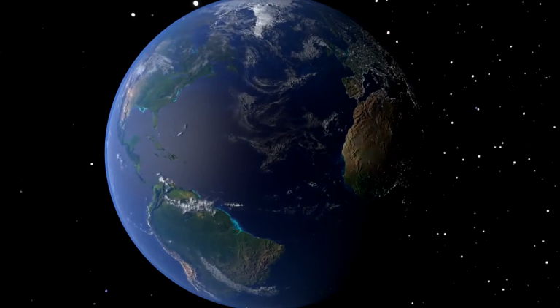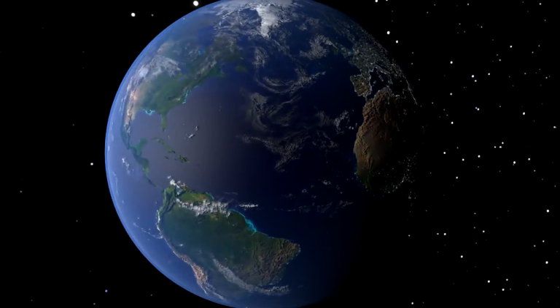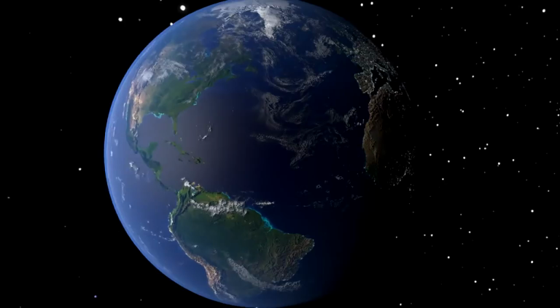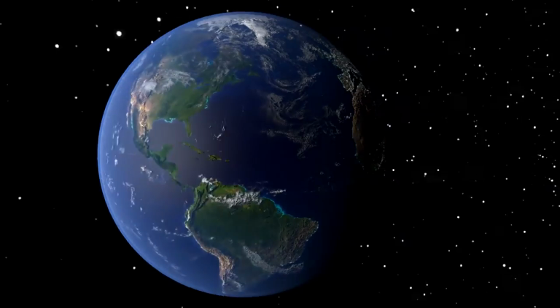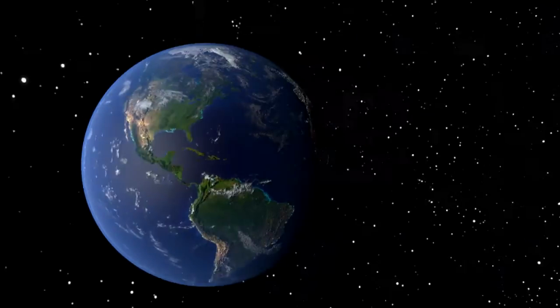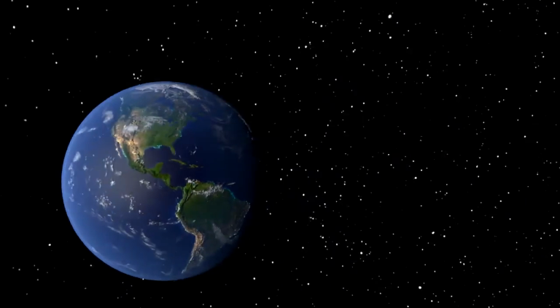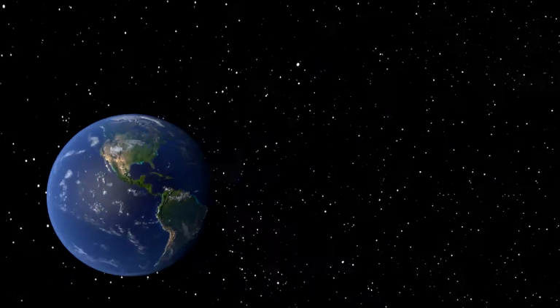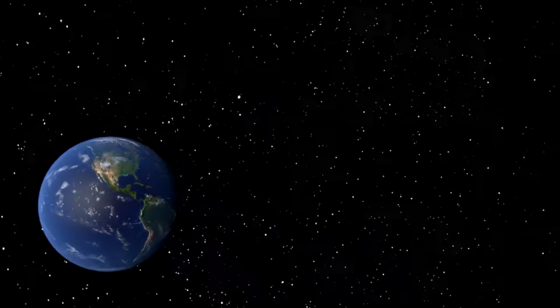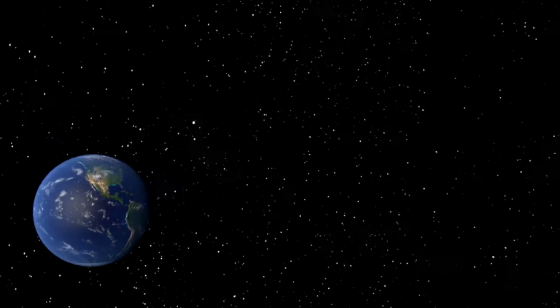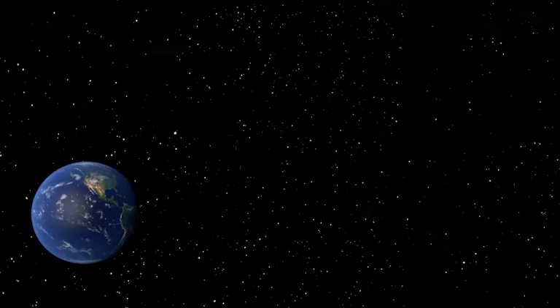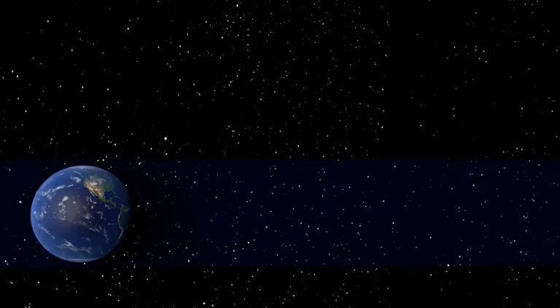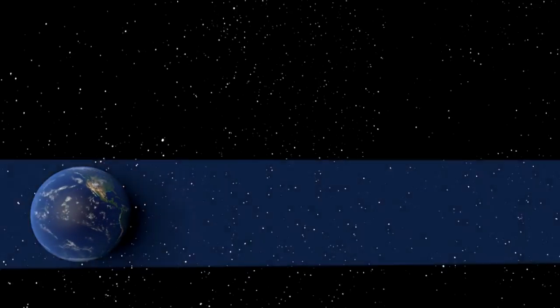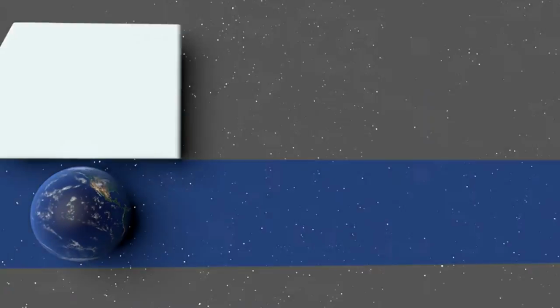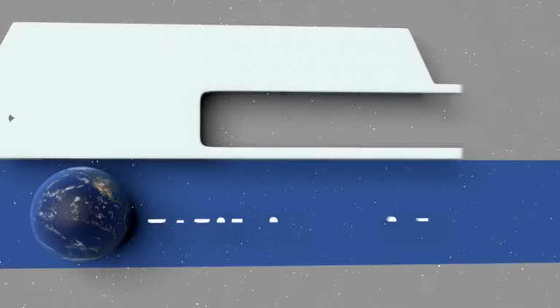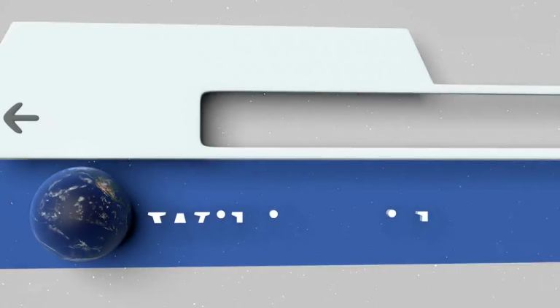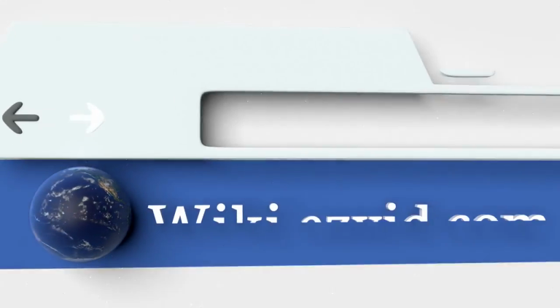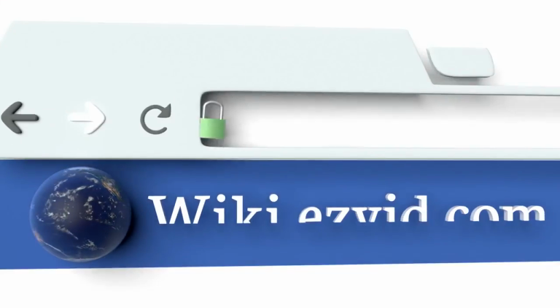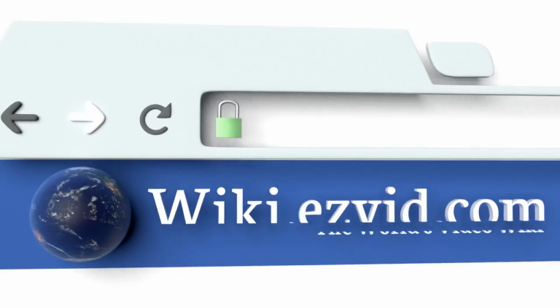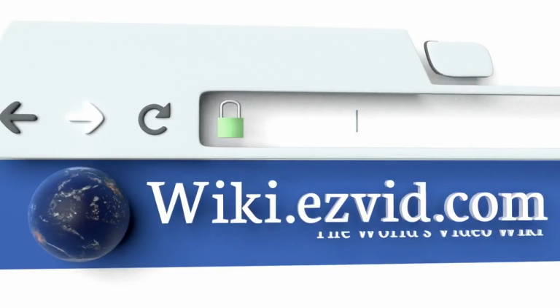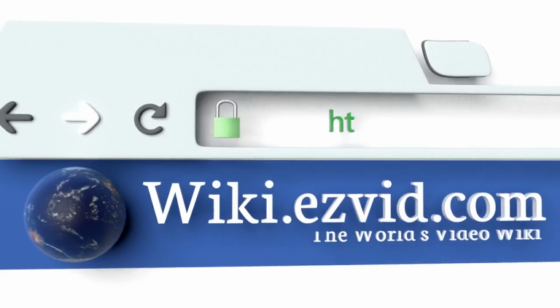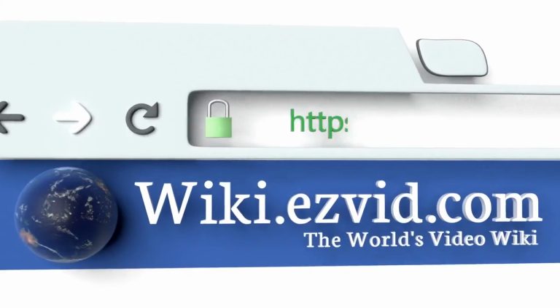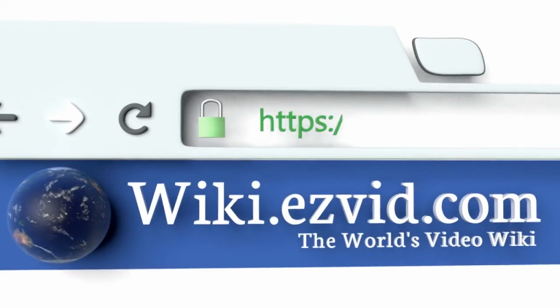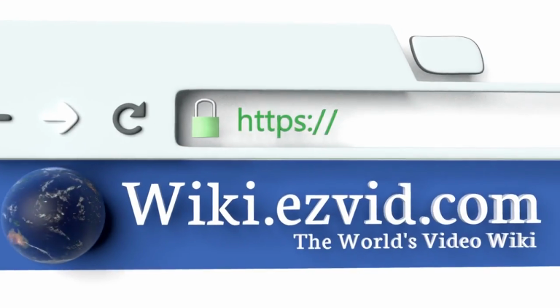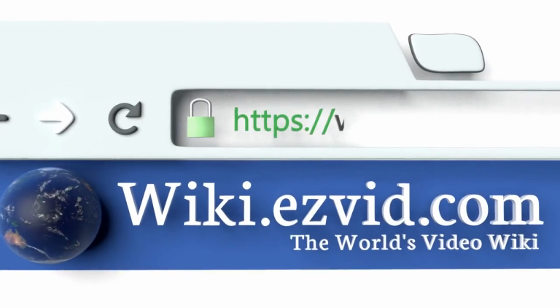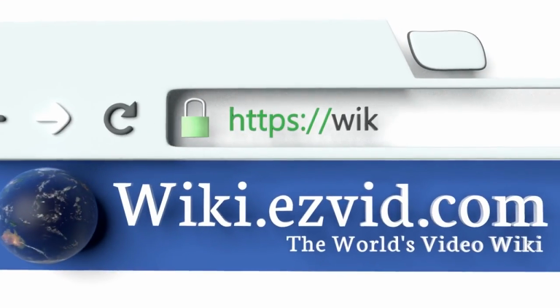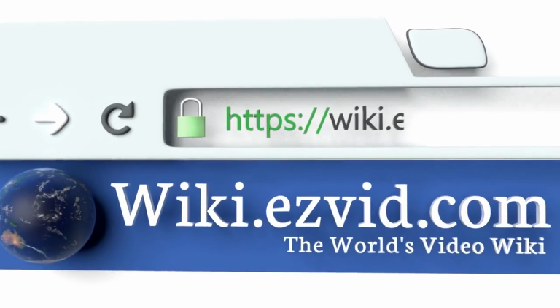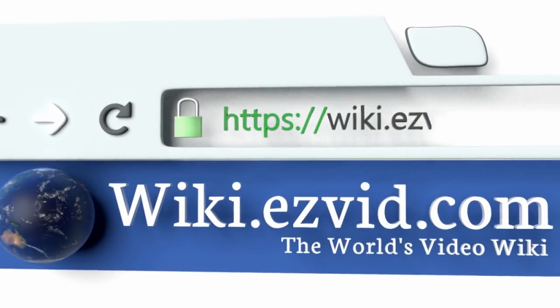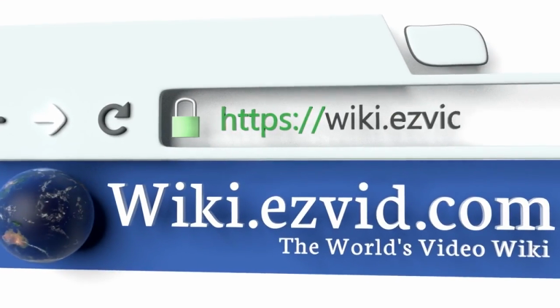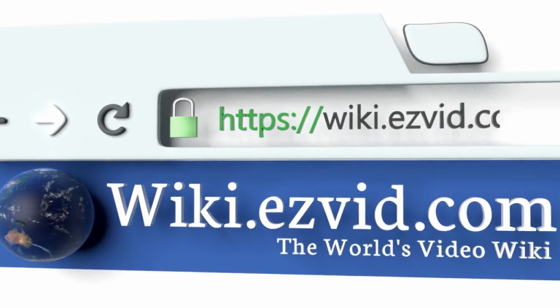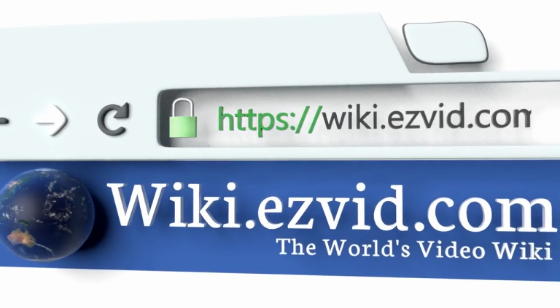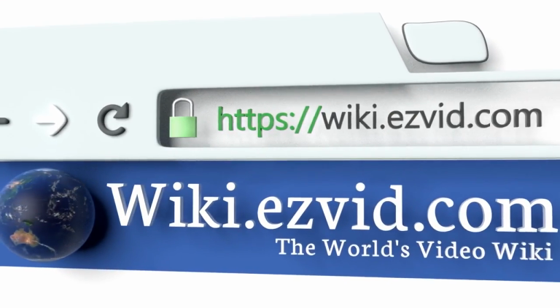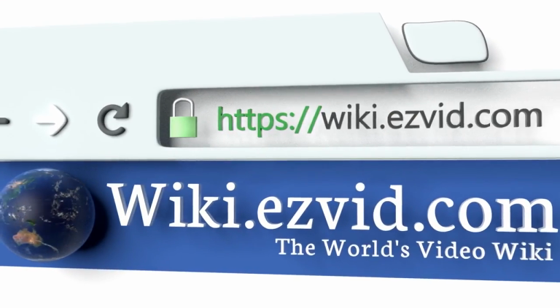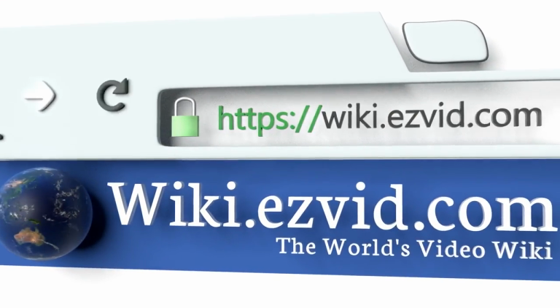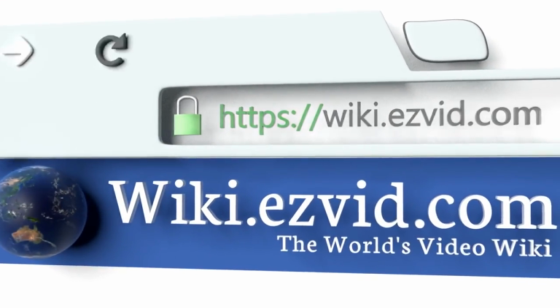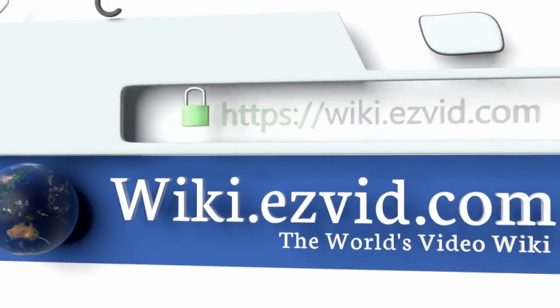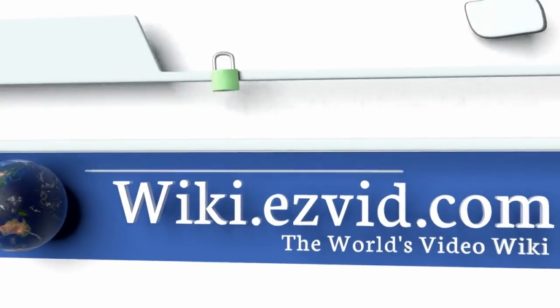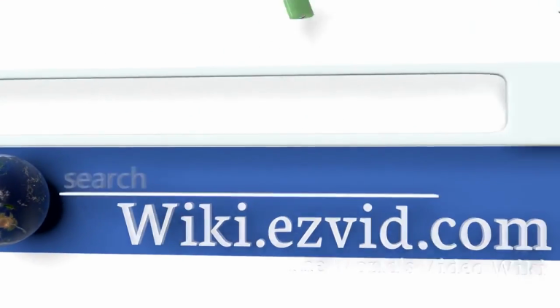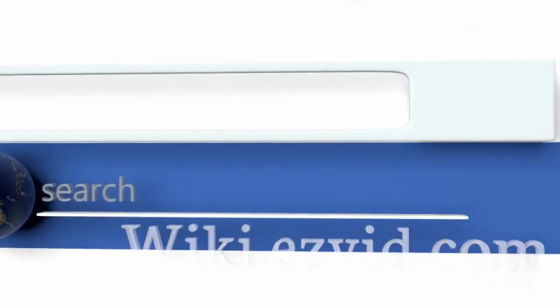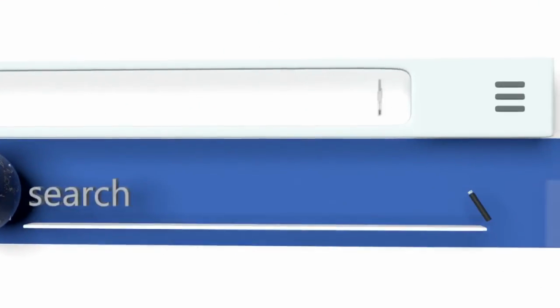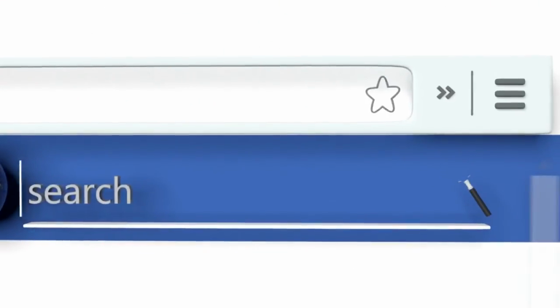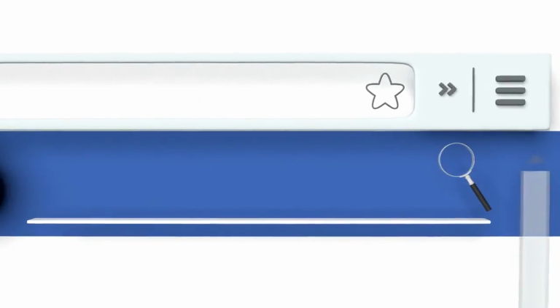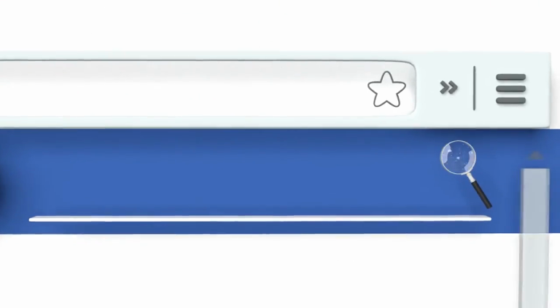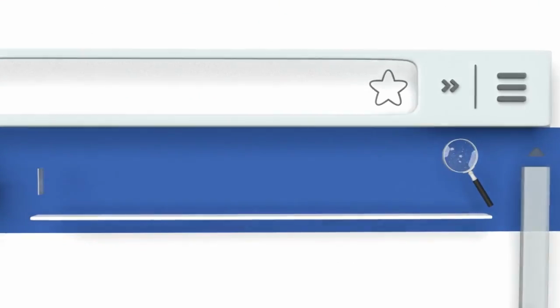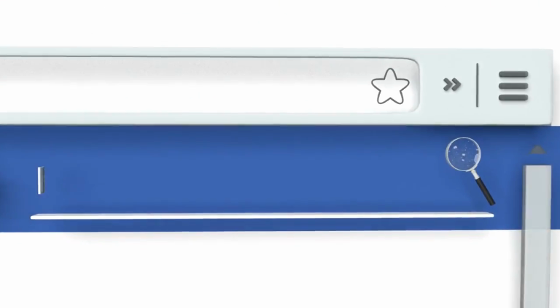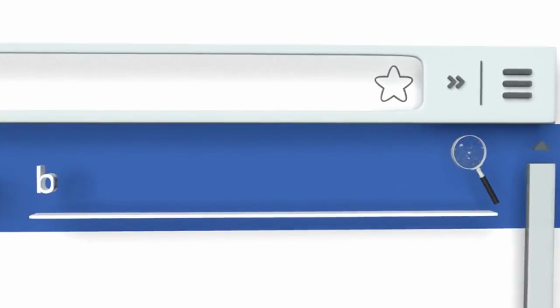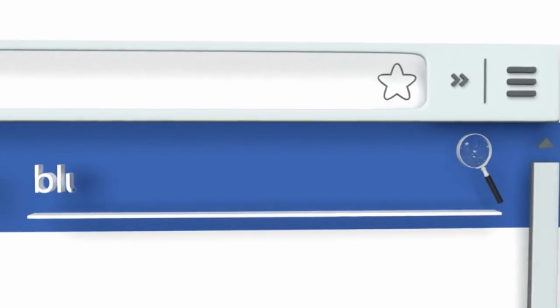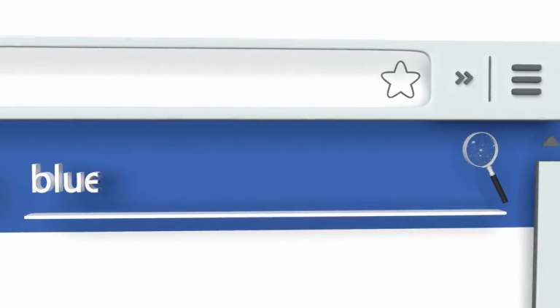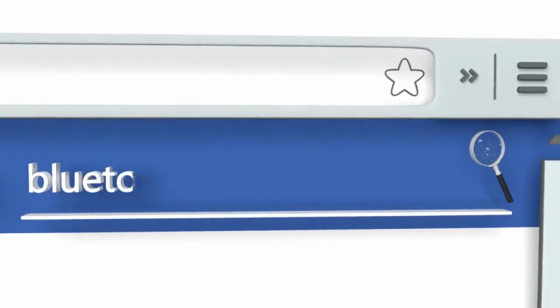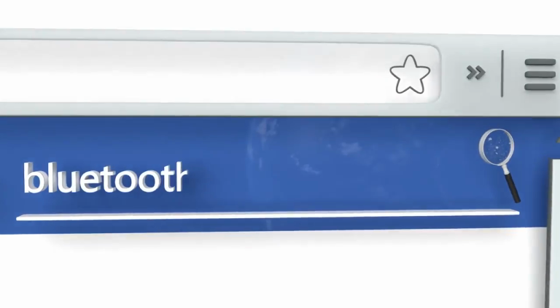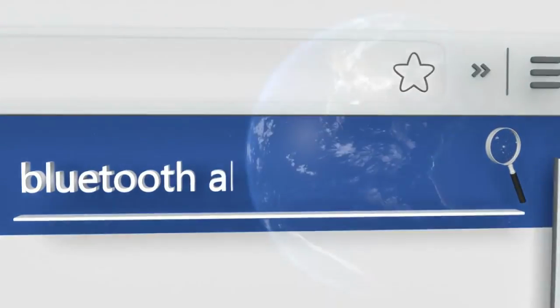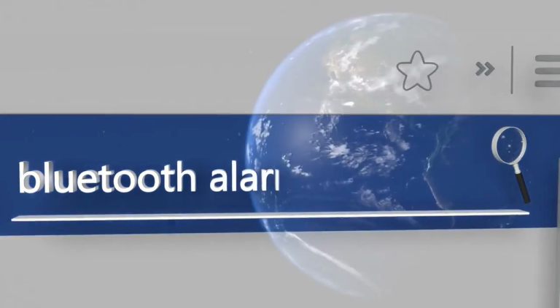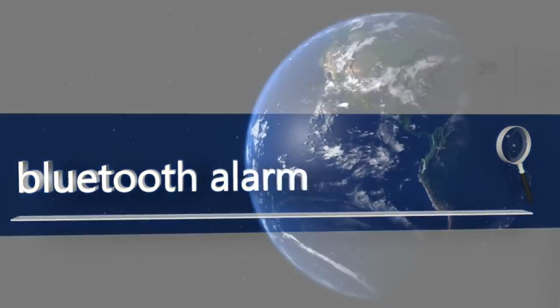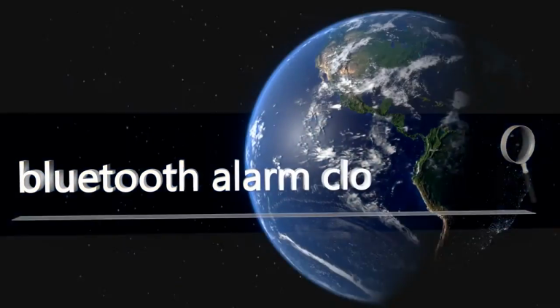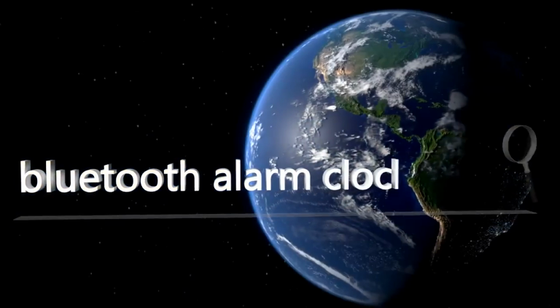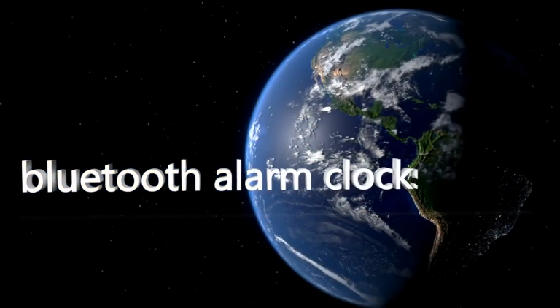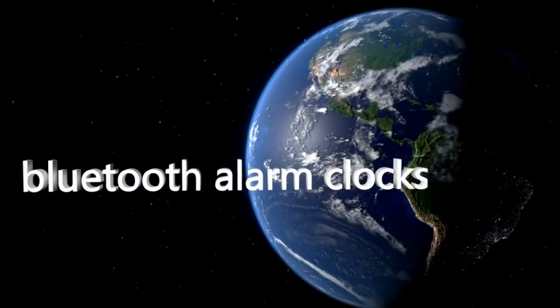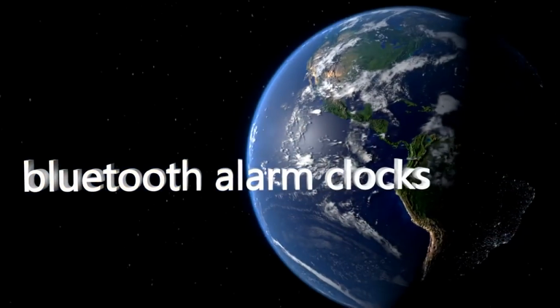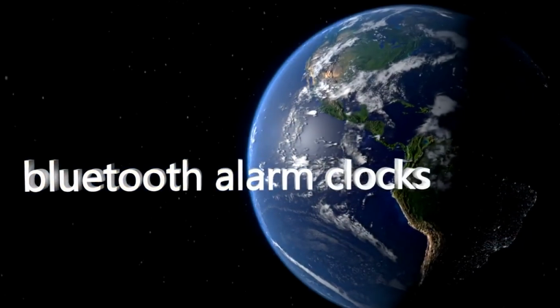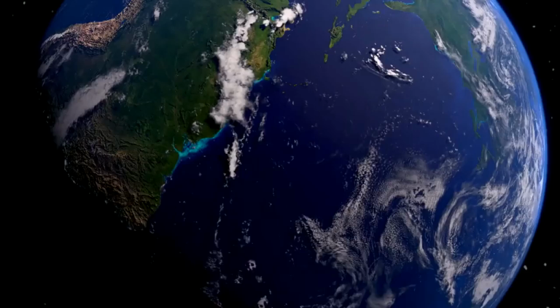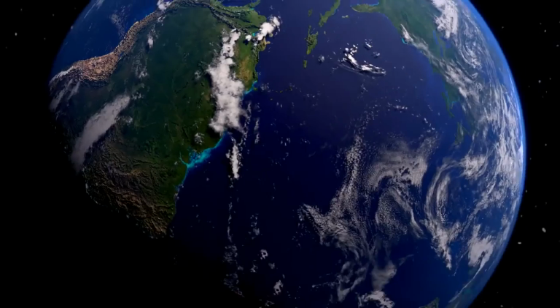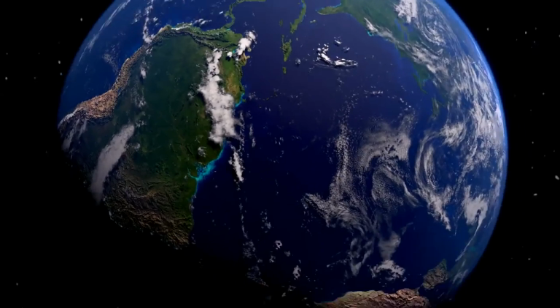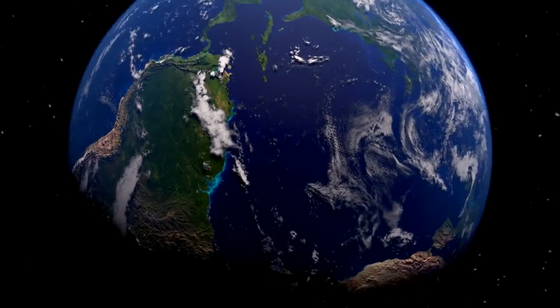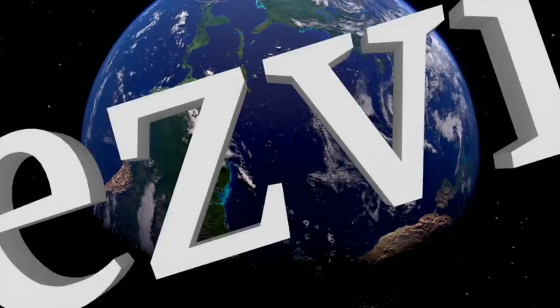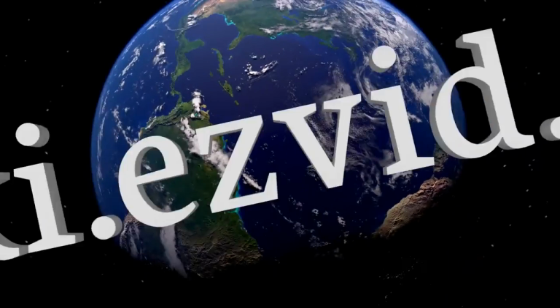To see all of our choices, go to wiki.easyvid.com and search for Bluetooth alarm clocks, or click beneath this video.